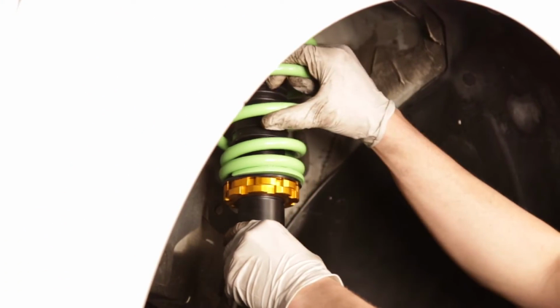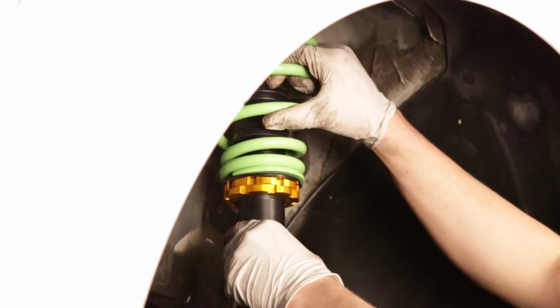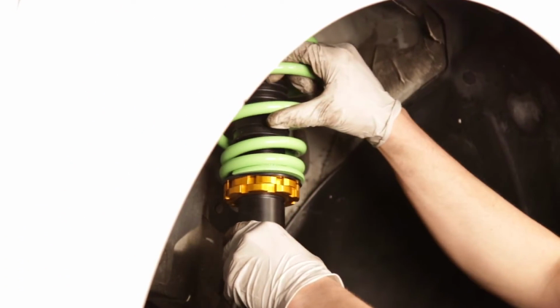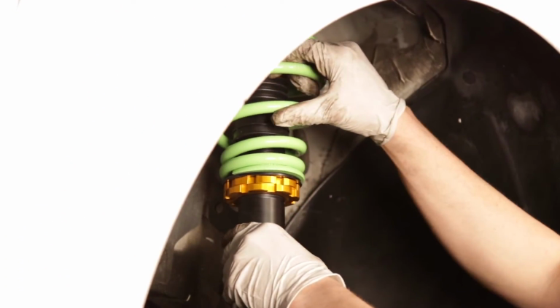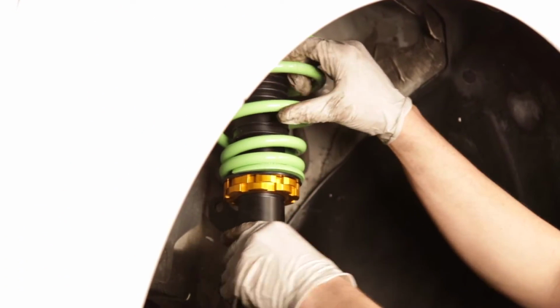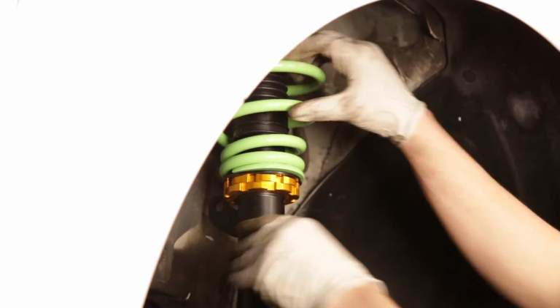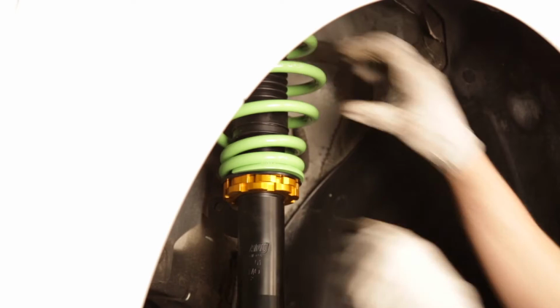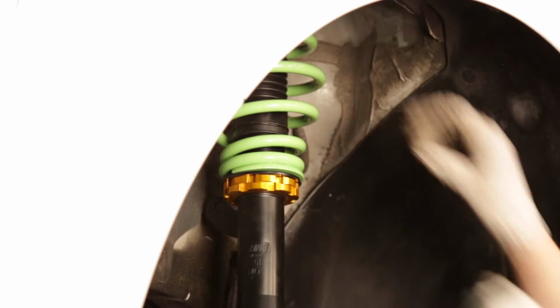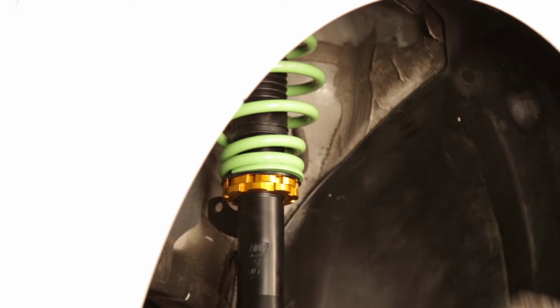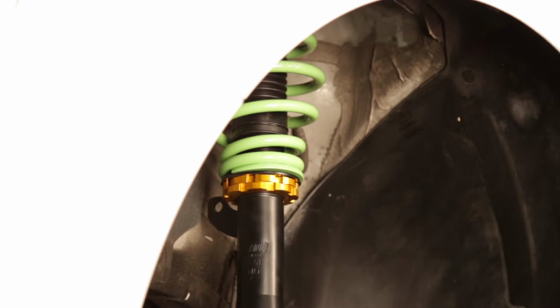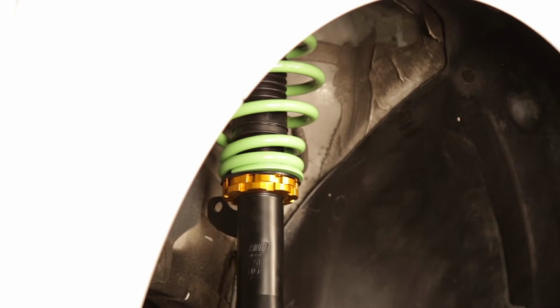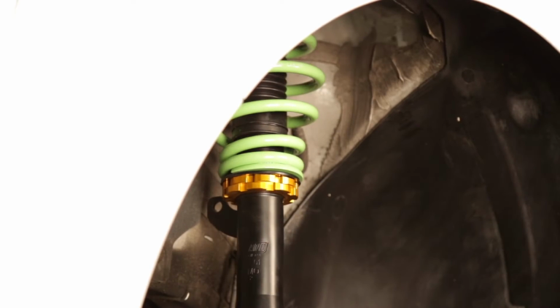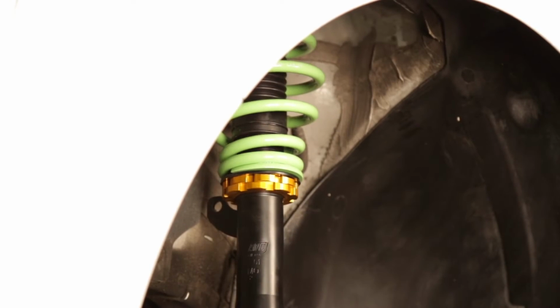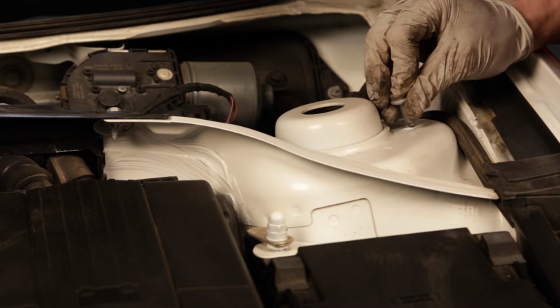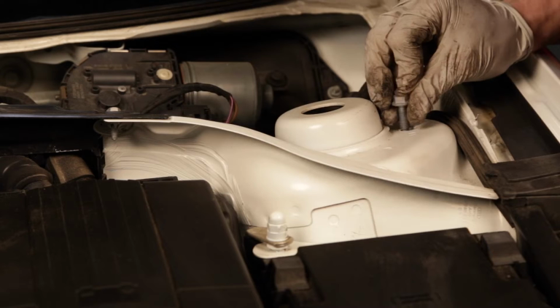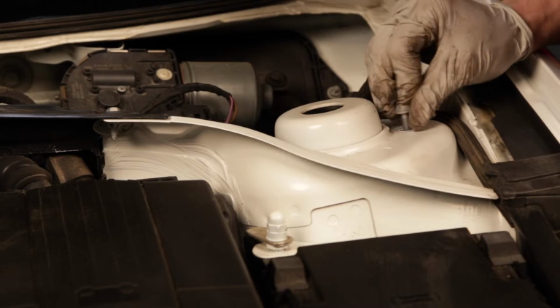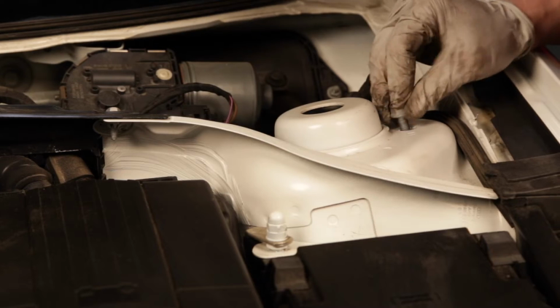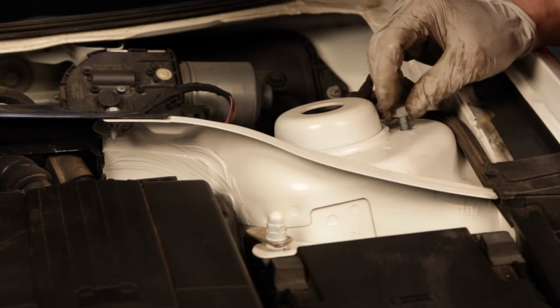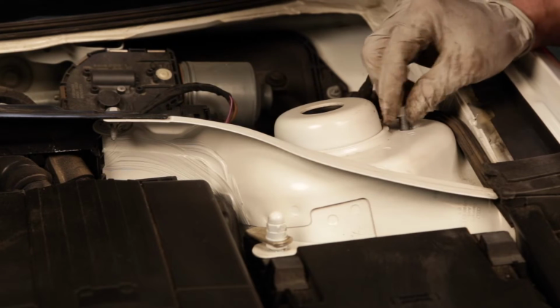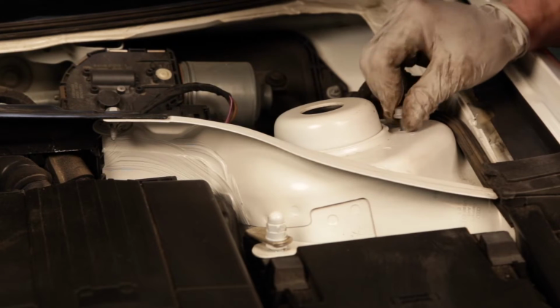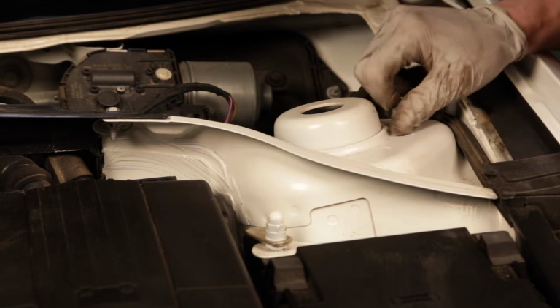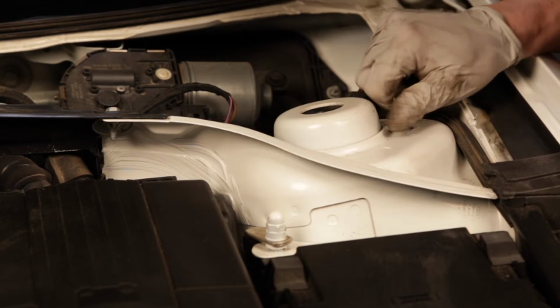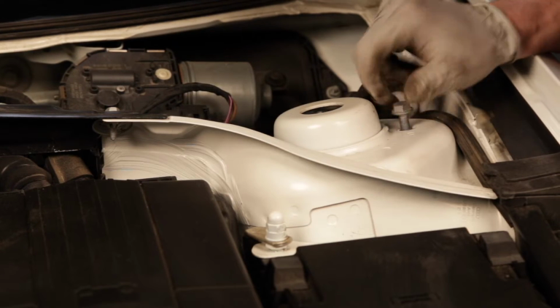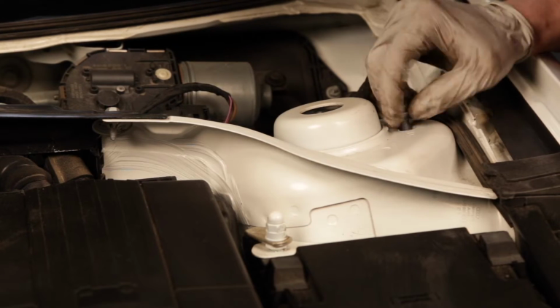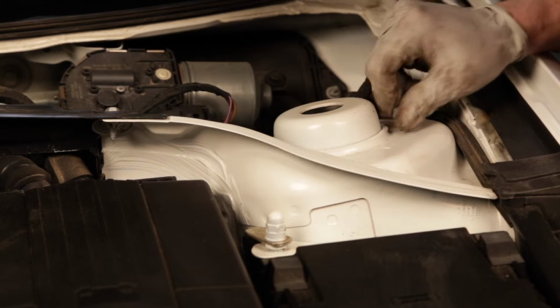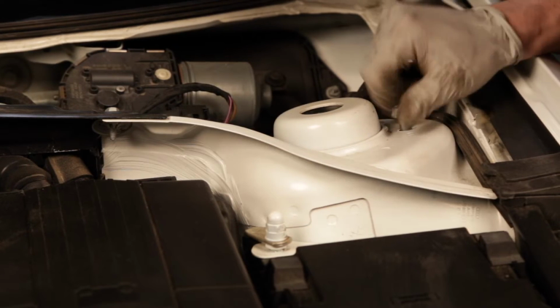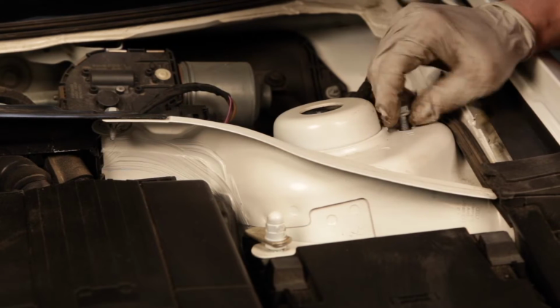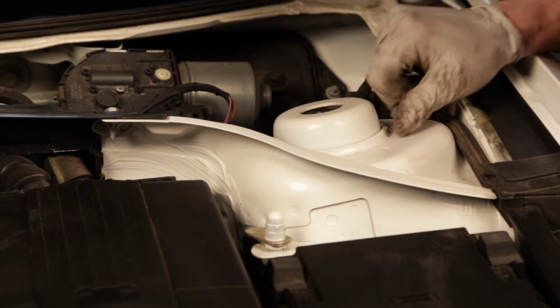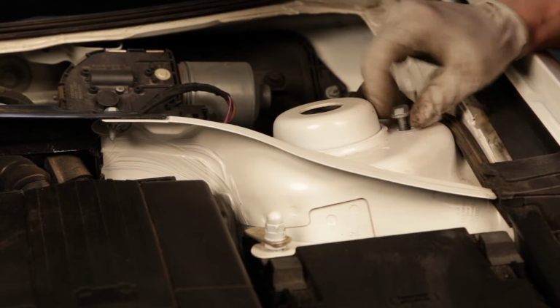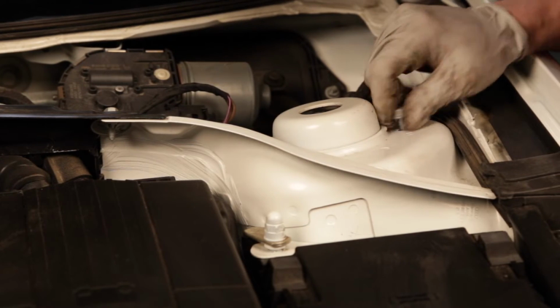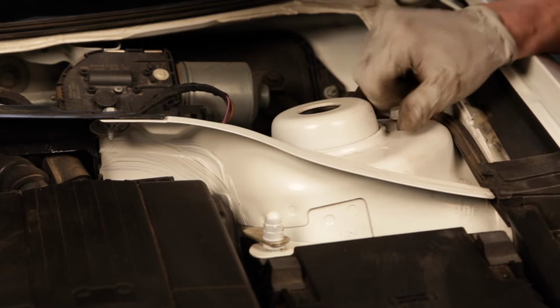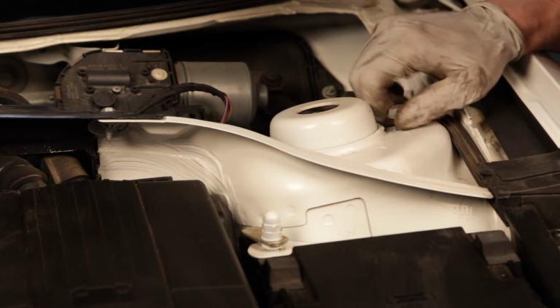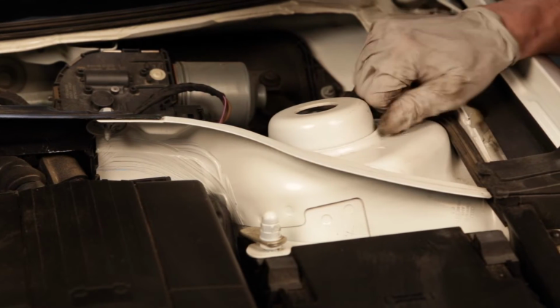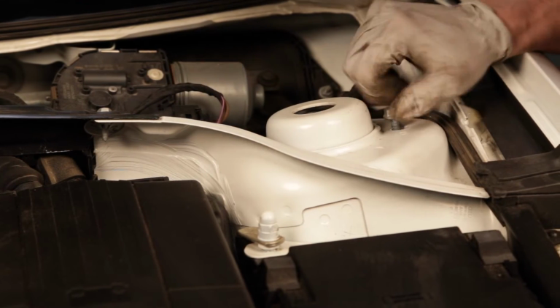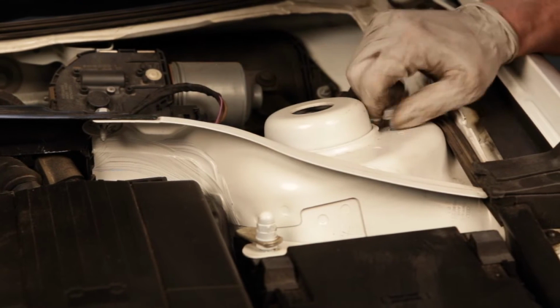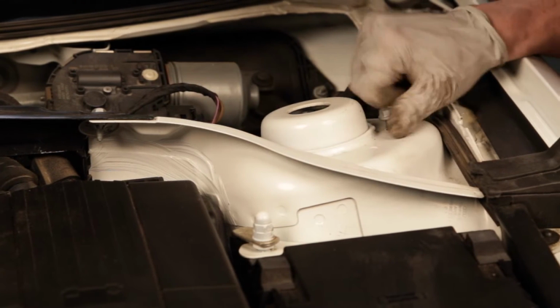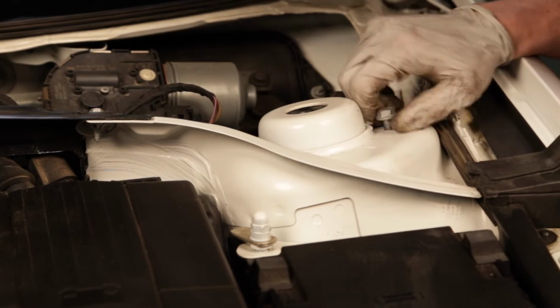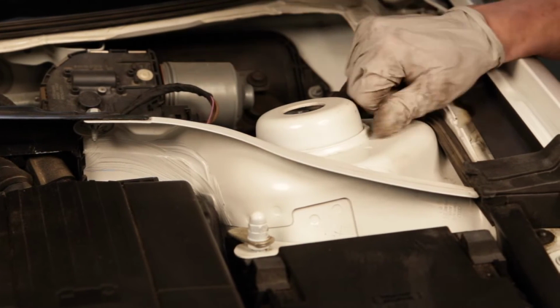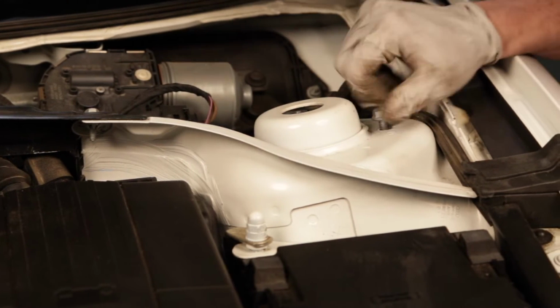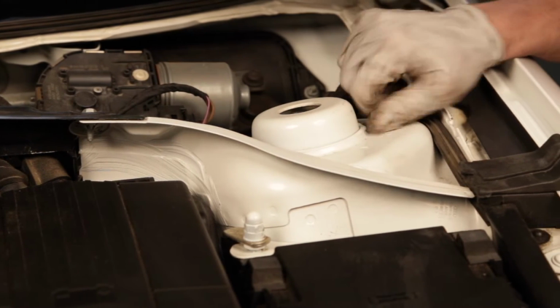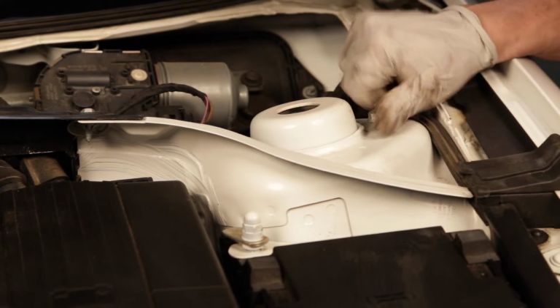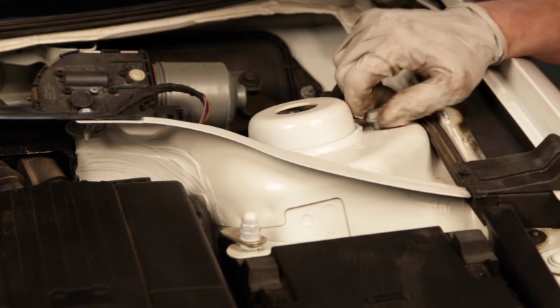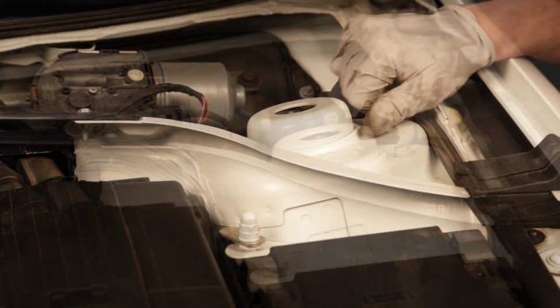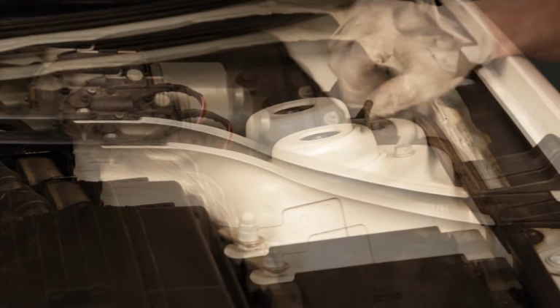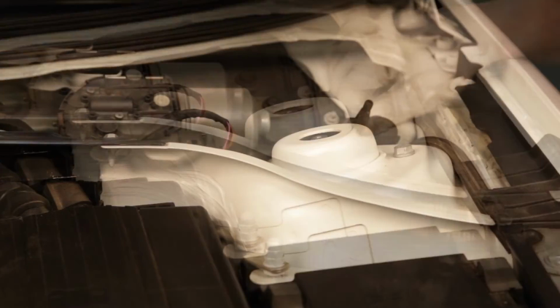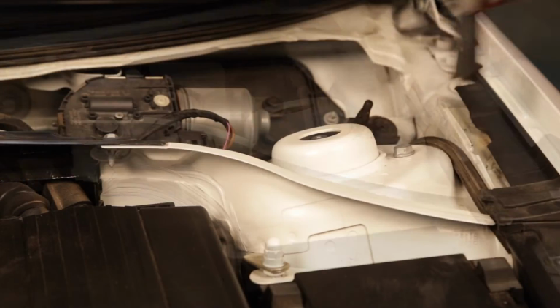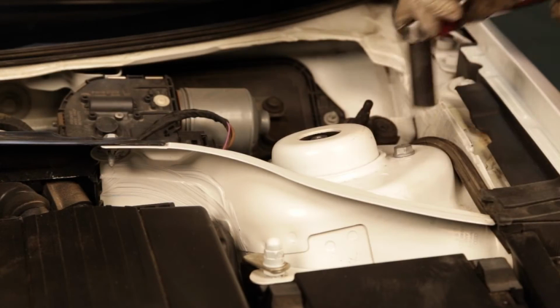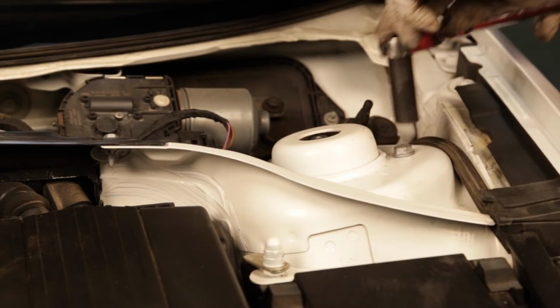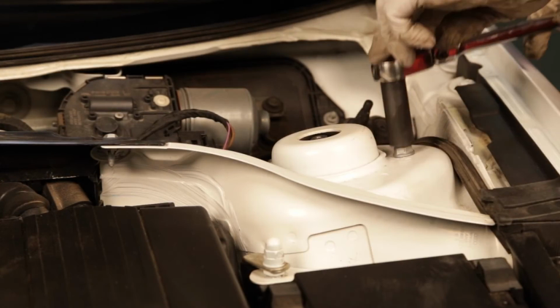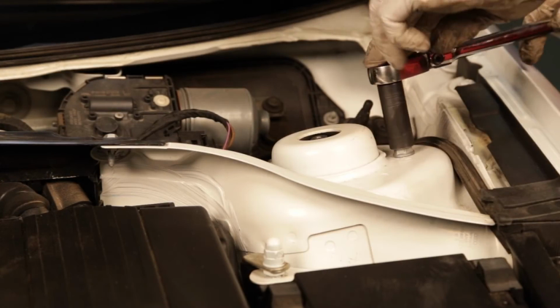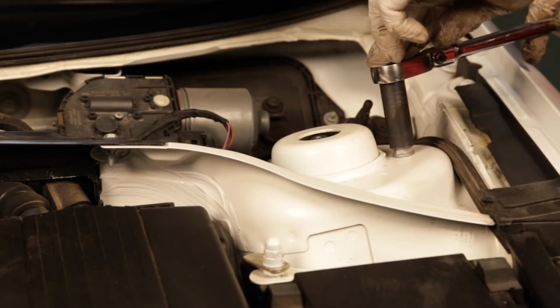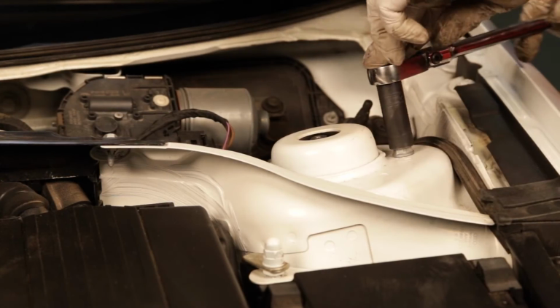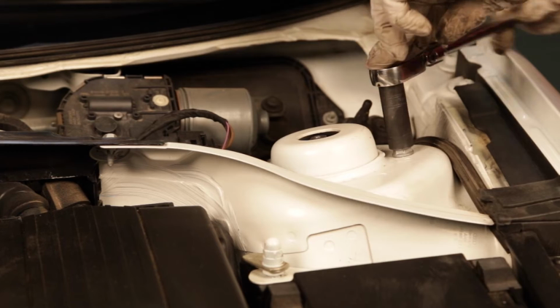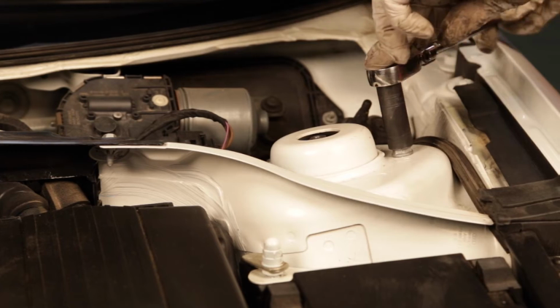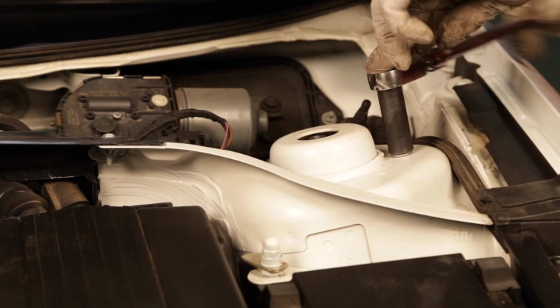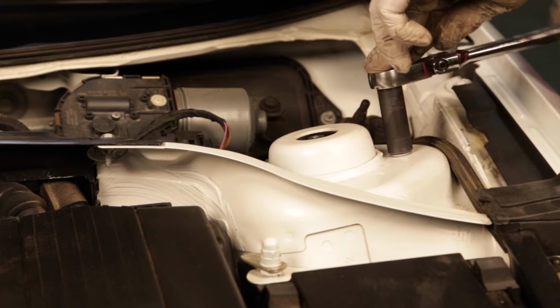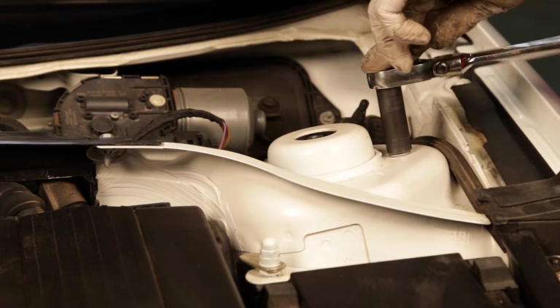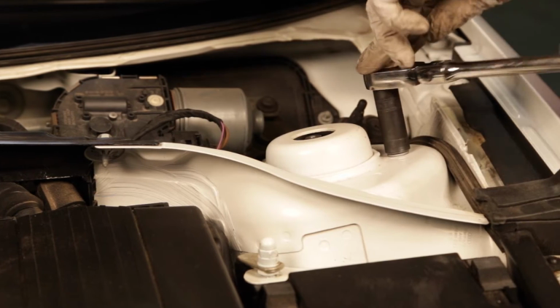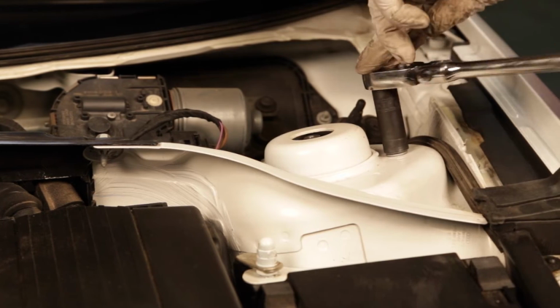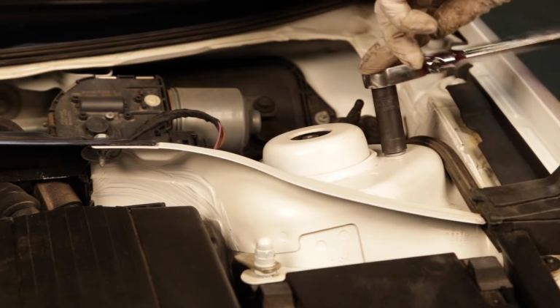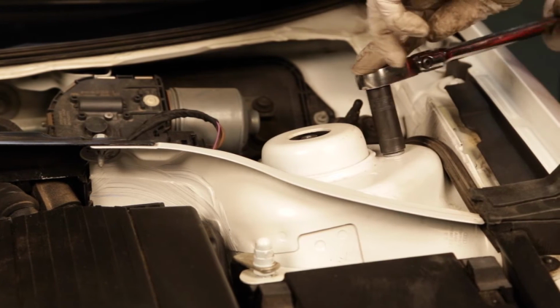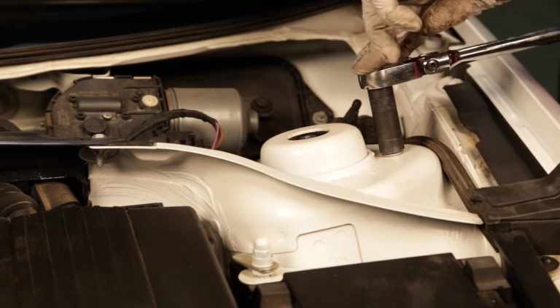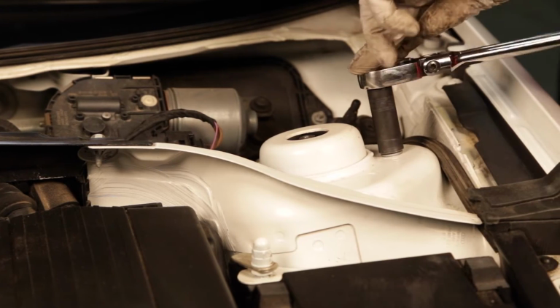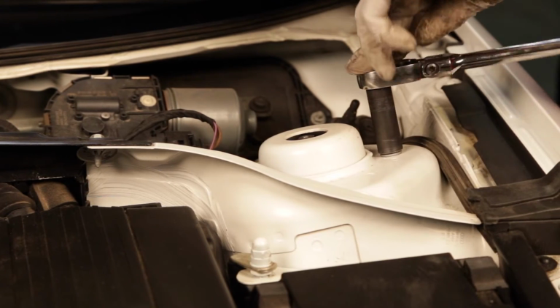Place the coilover into the wheel well and align the mount into the shock tower. Reinstall the three bolts that hold the top mount to the tower.